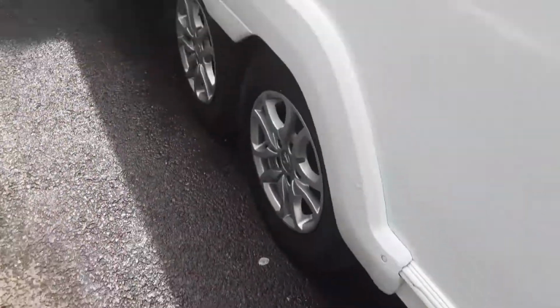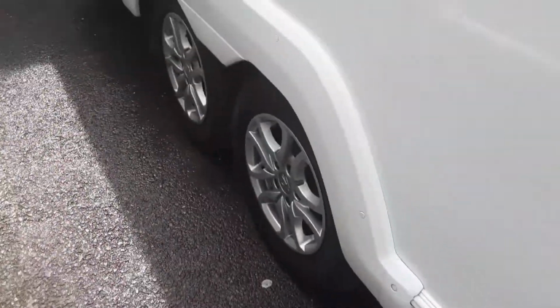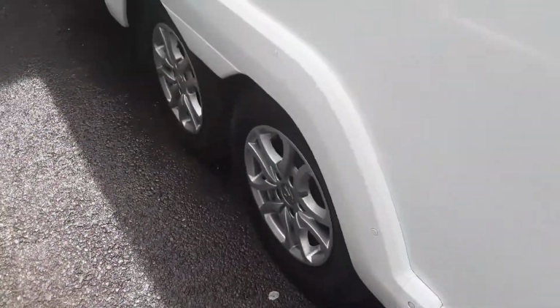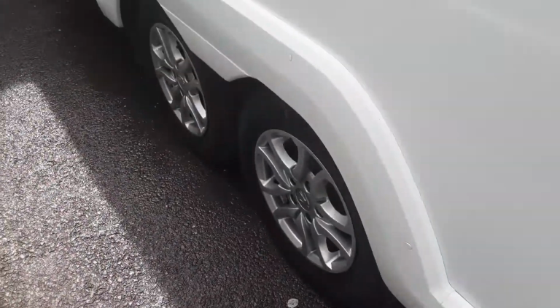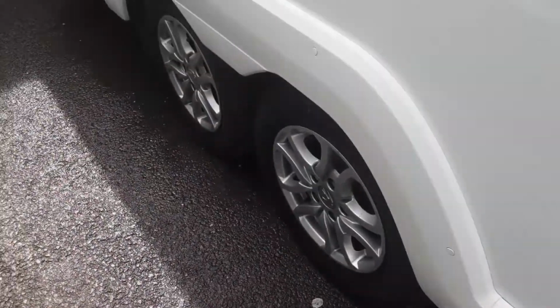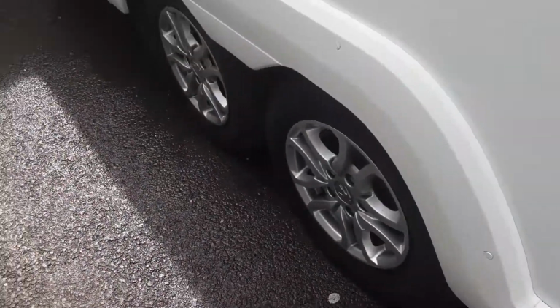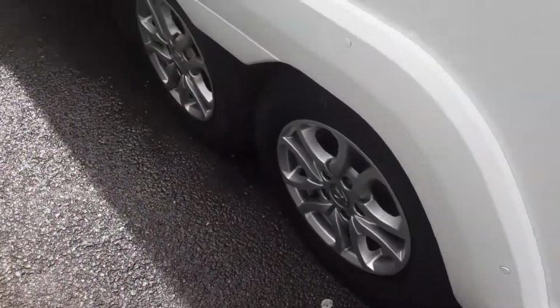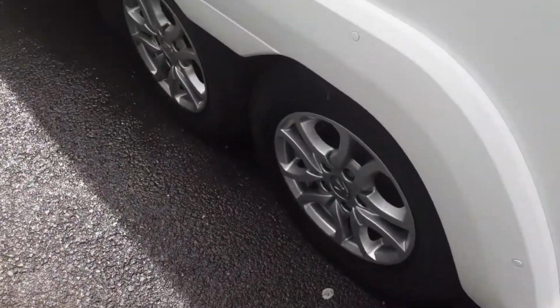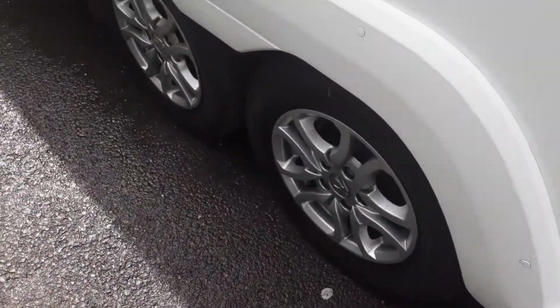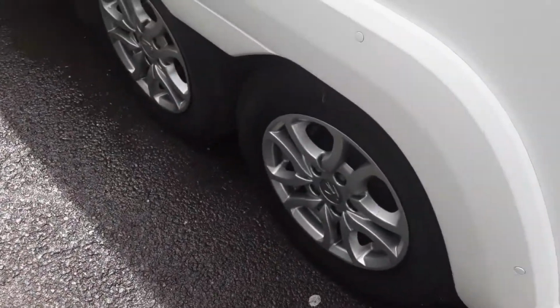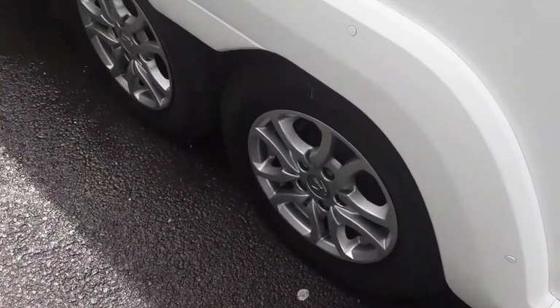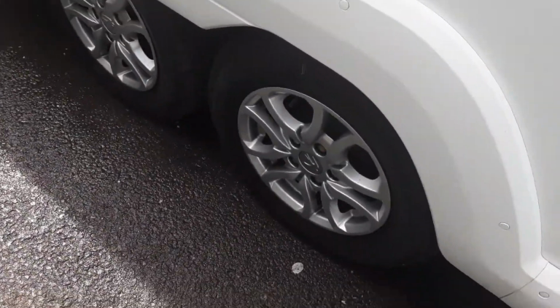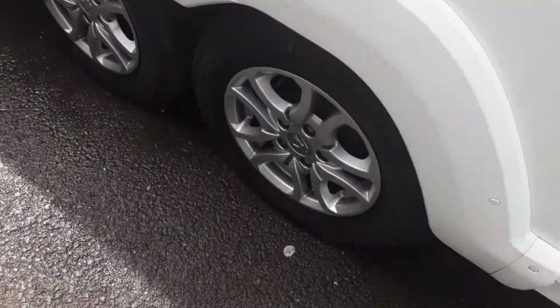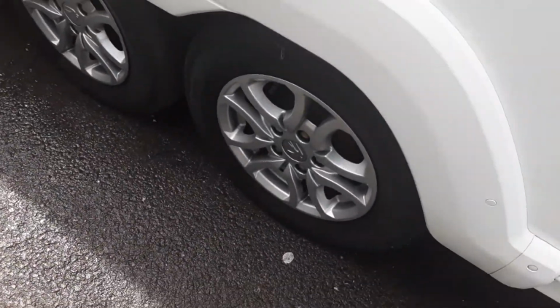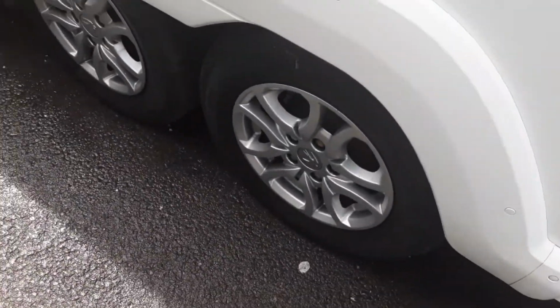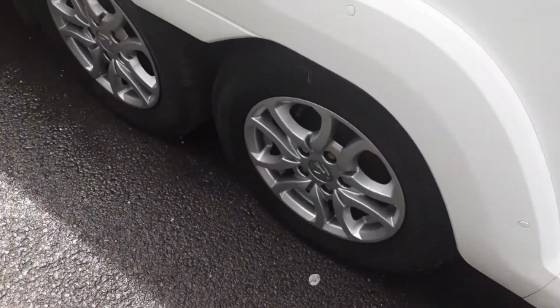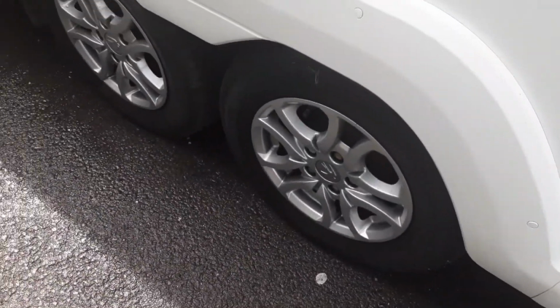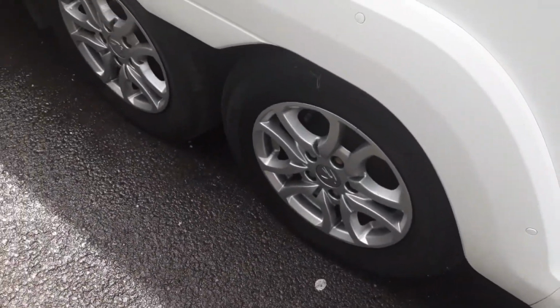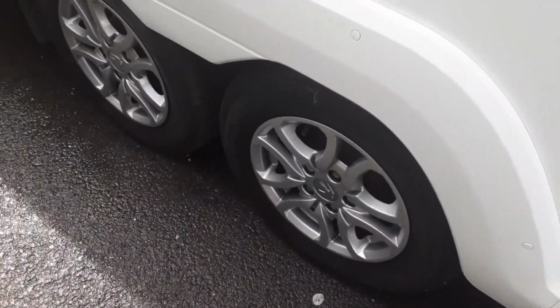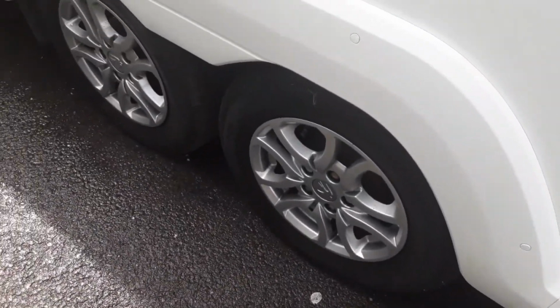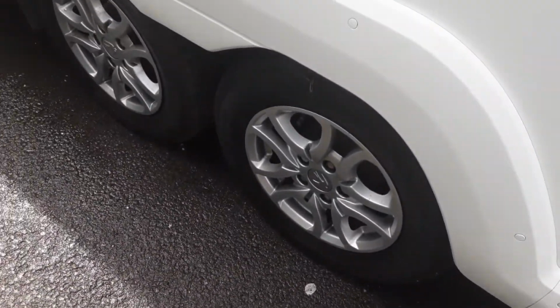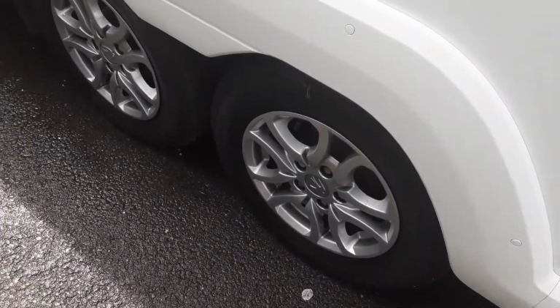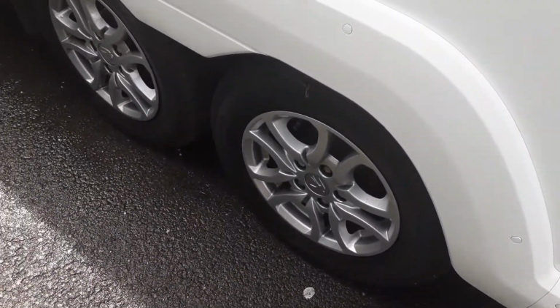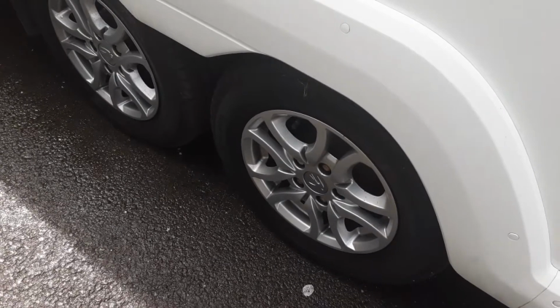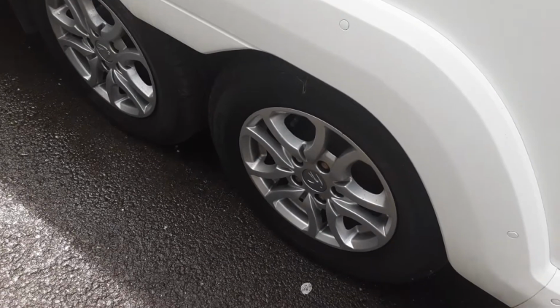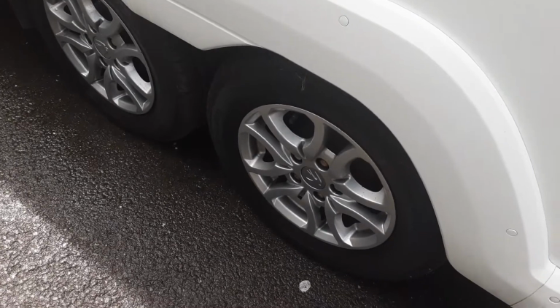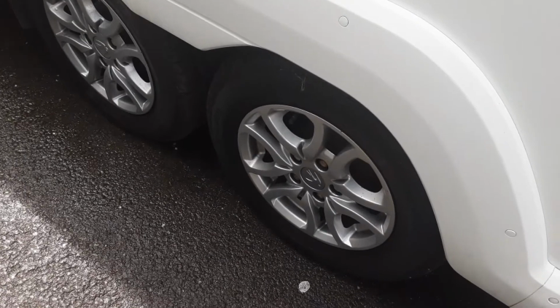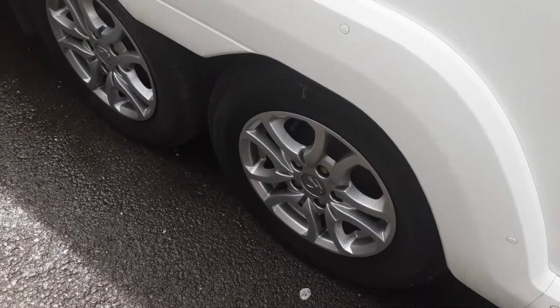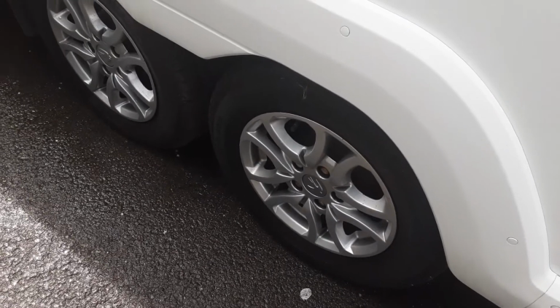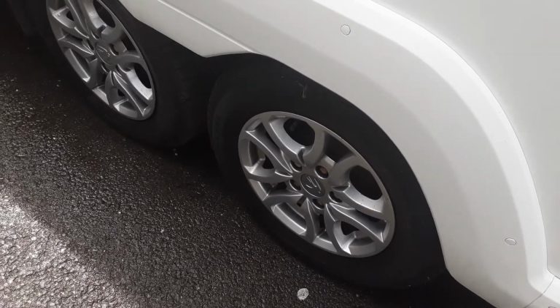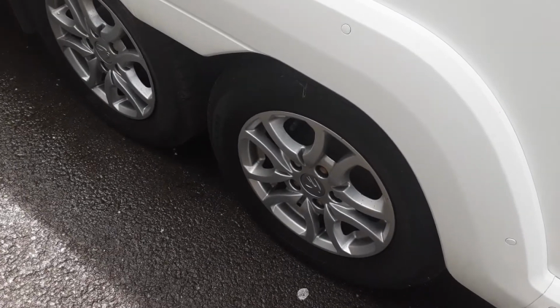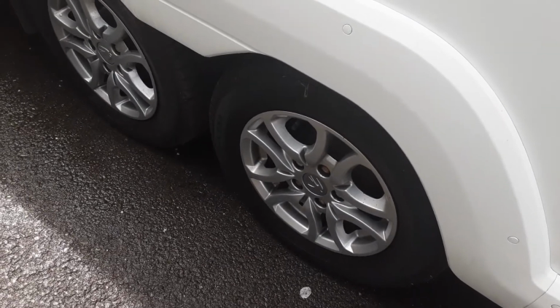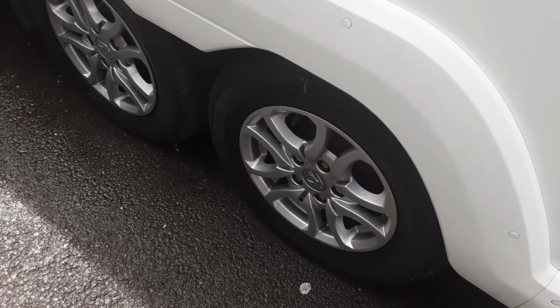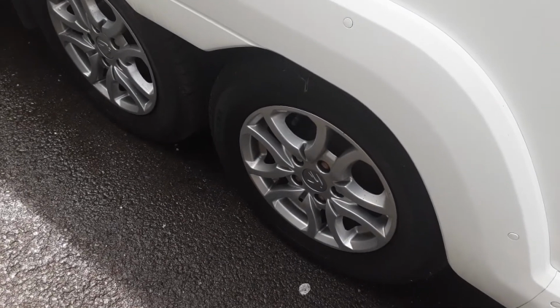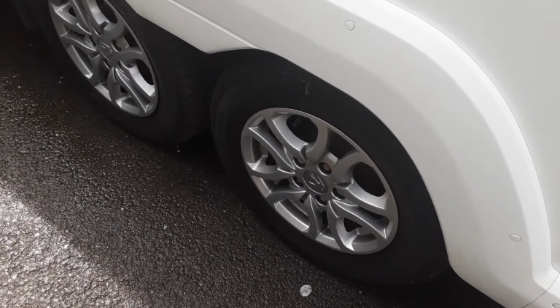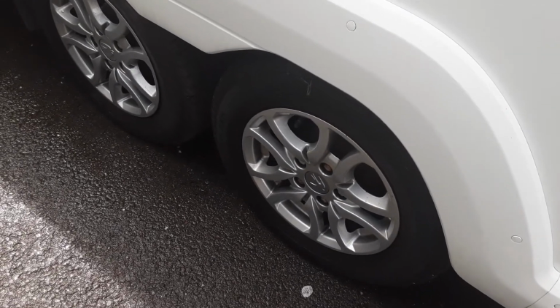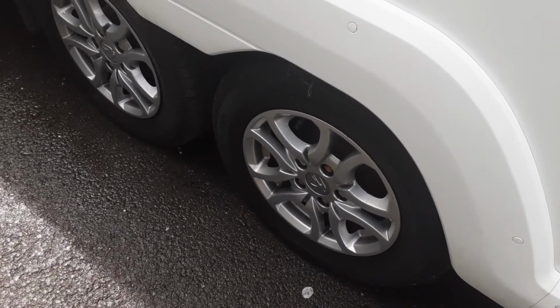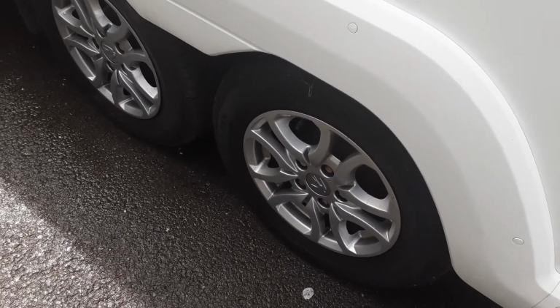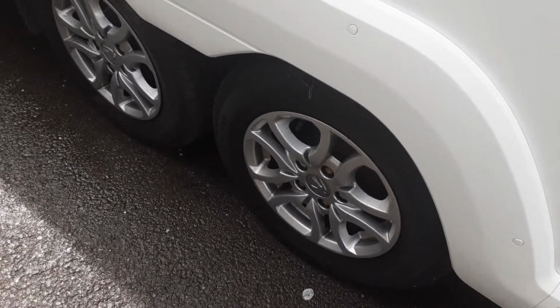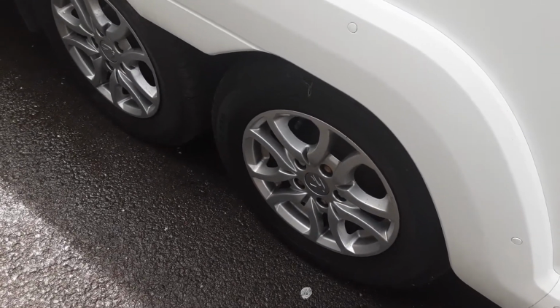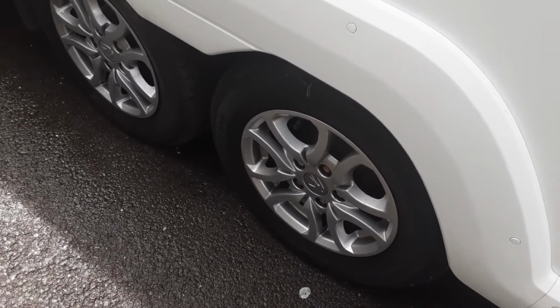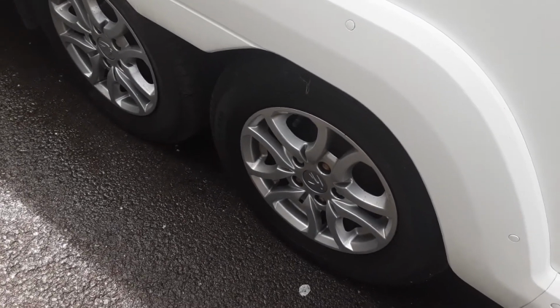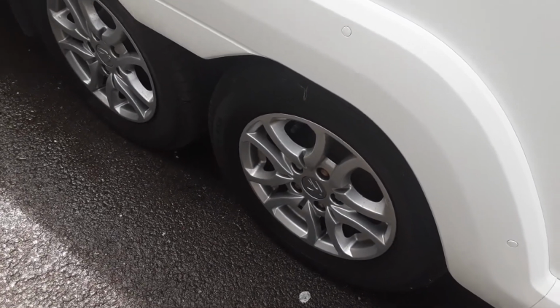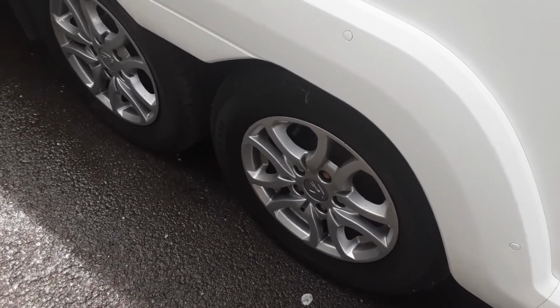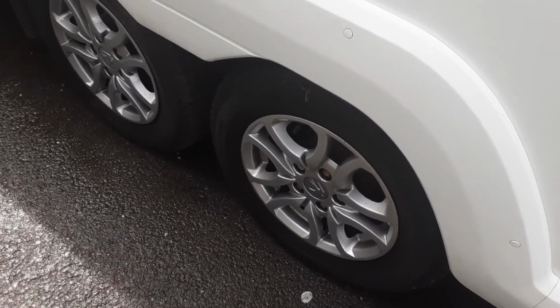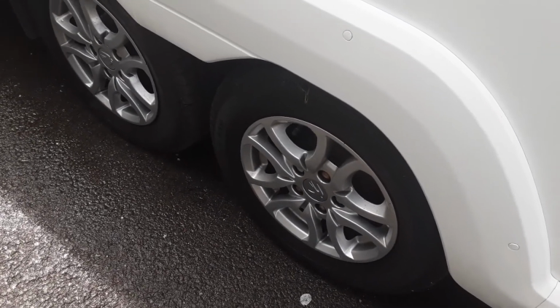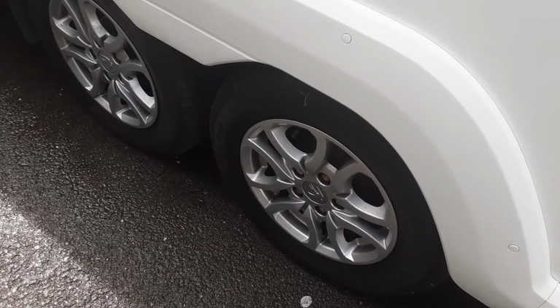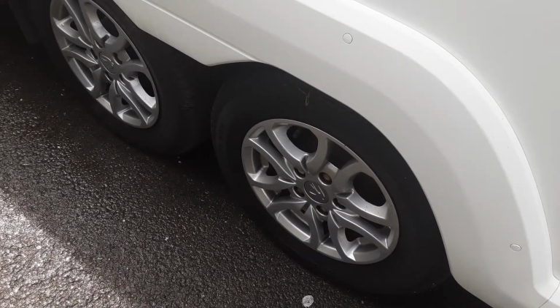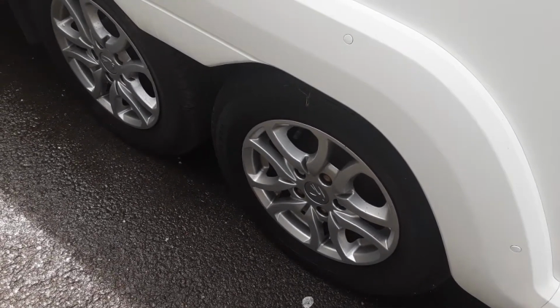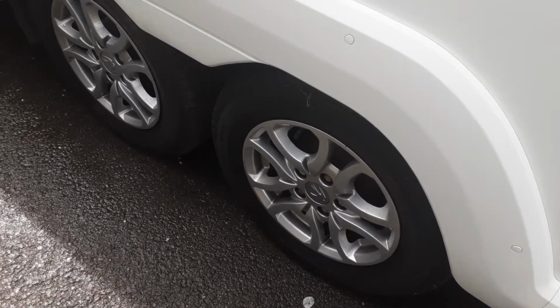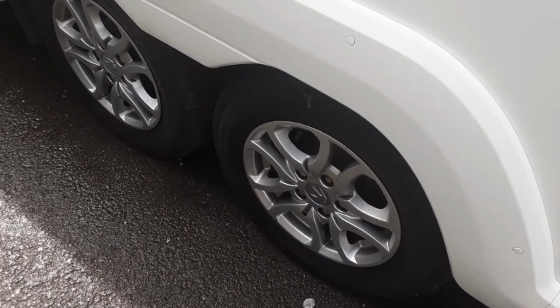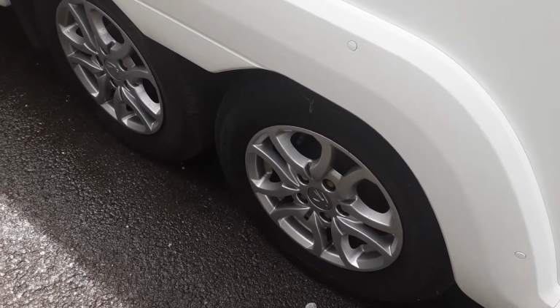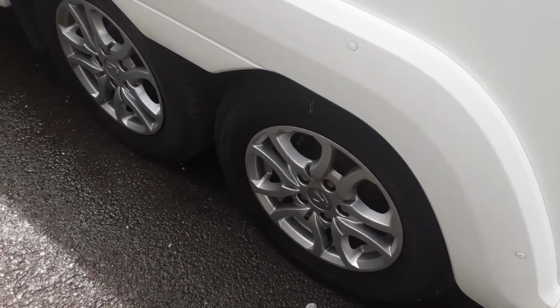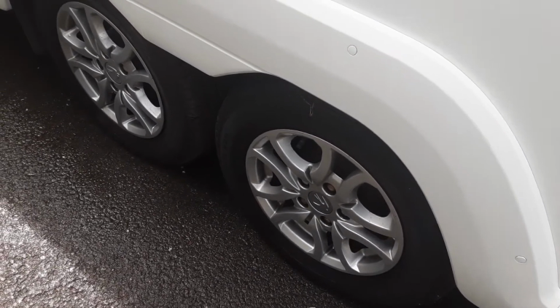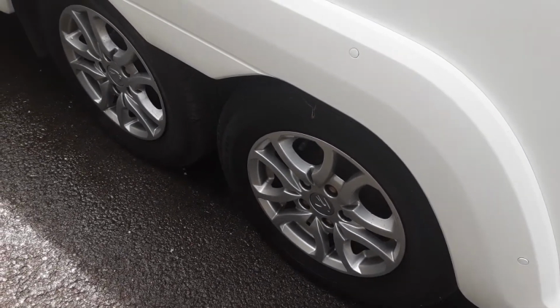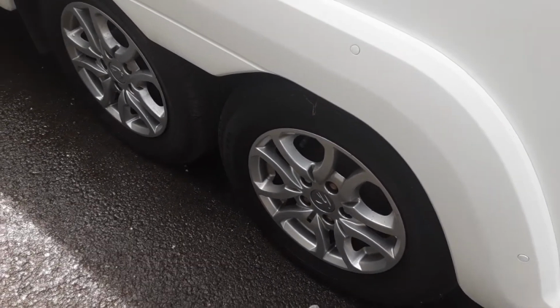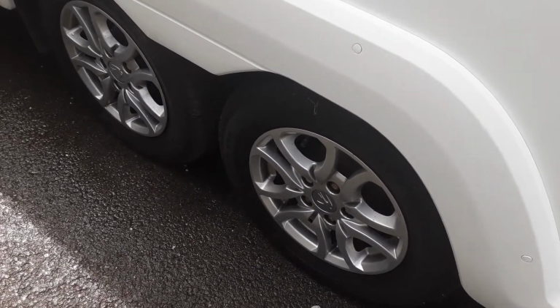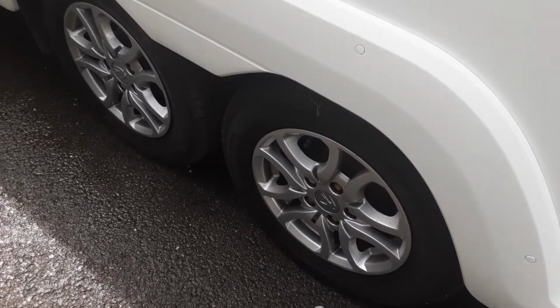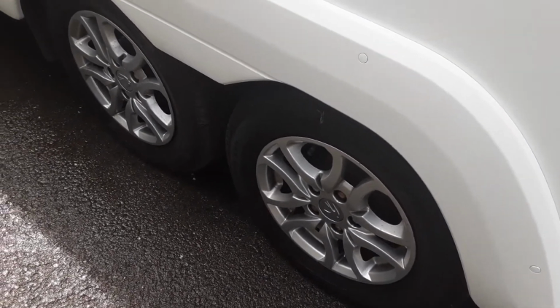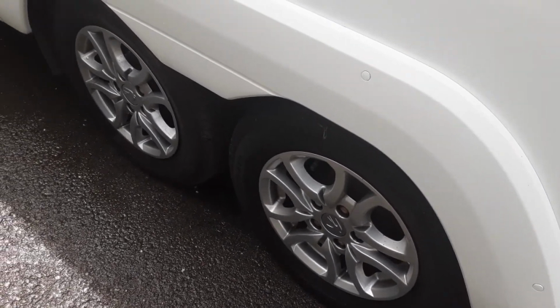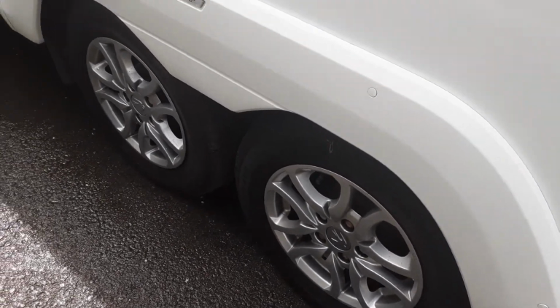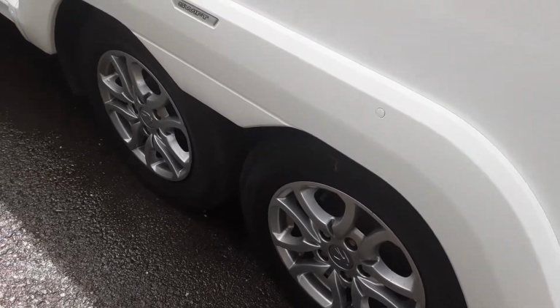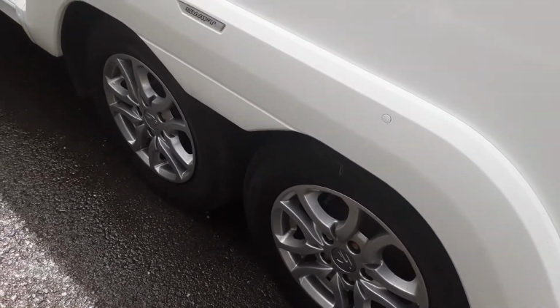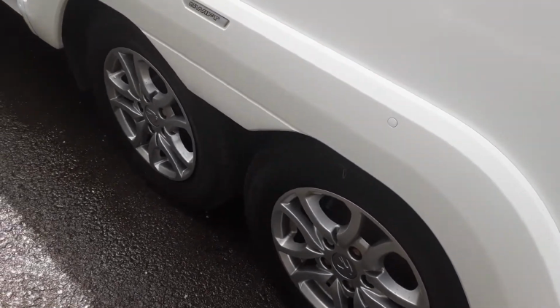The wheel nuts will be torqued before the caravan leaves site, making sure they've been tightened correctly, and they'll be done to the correct manufacturer's recommendations.